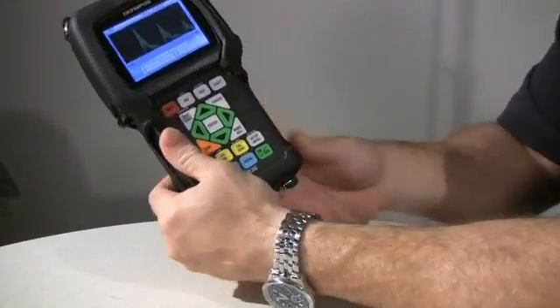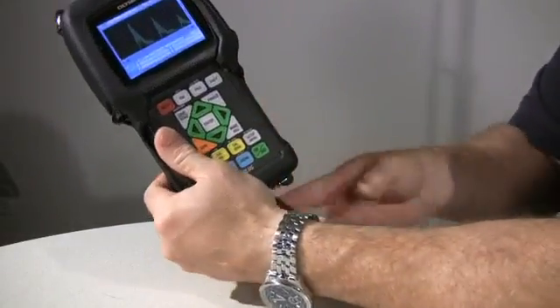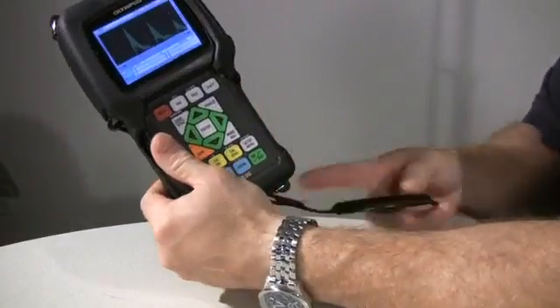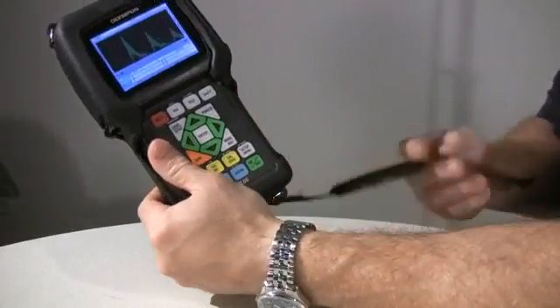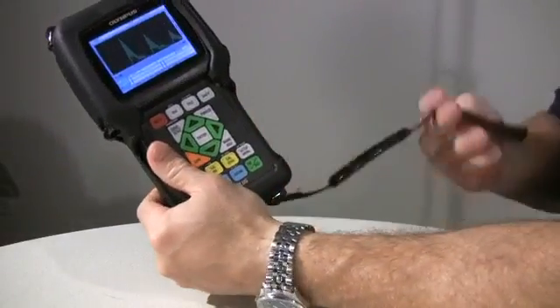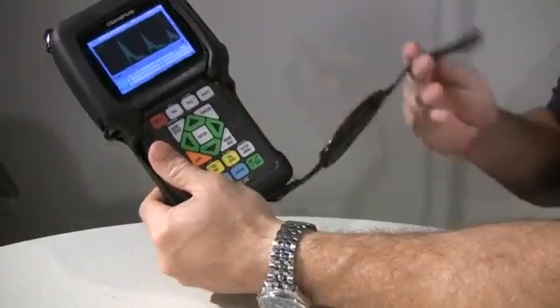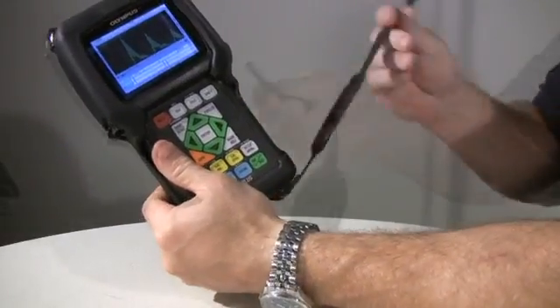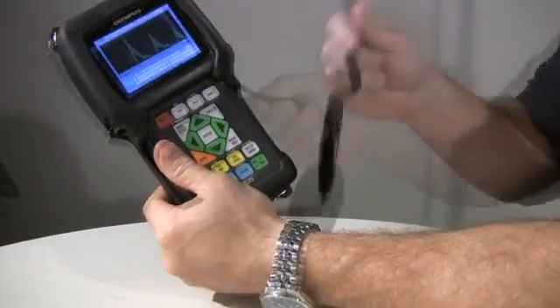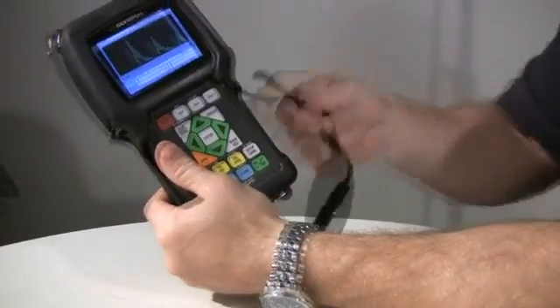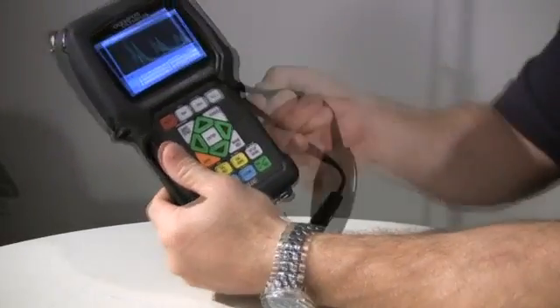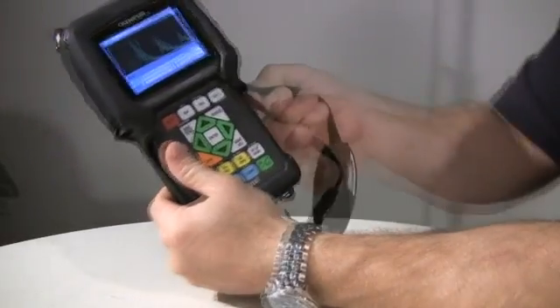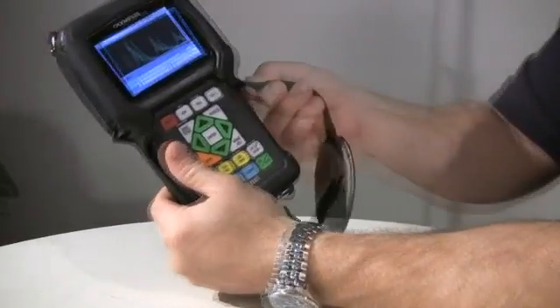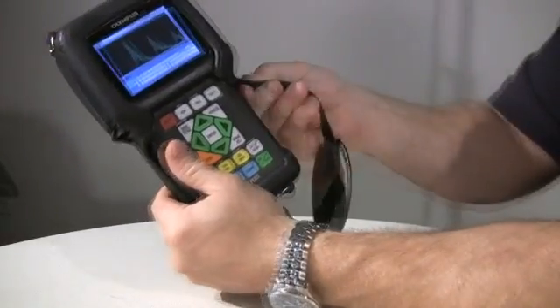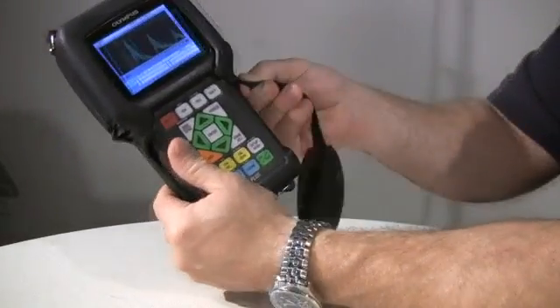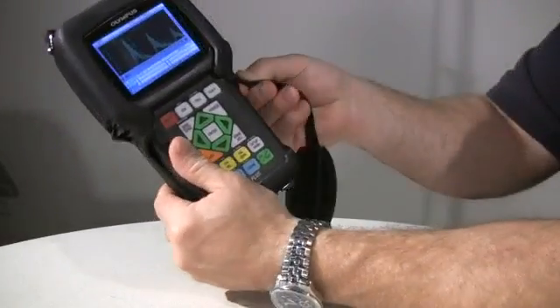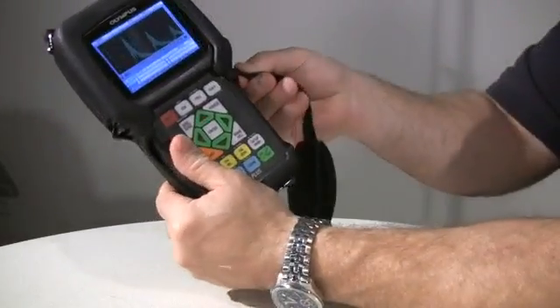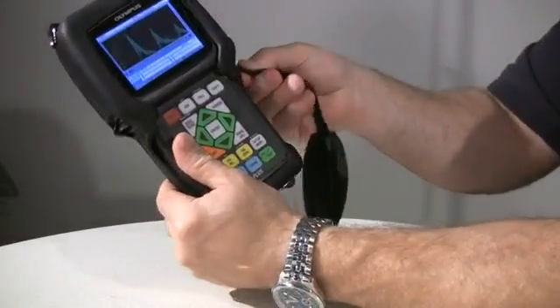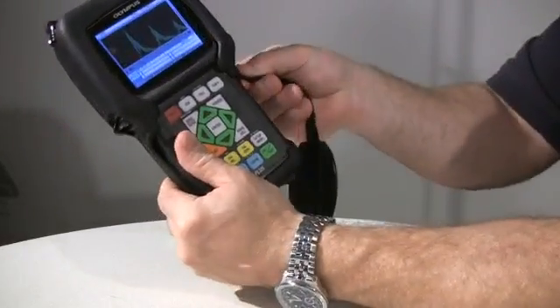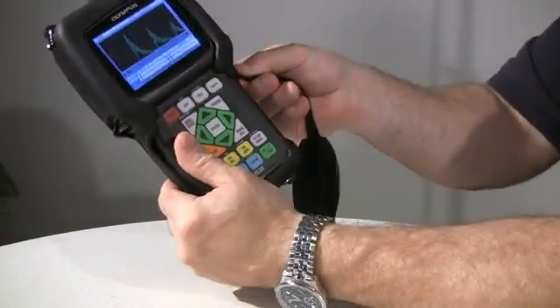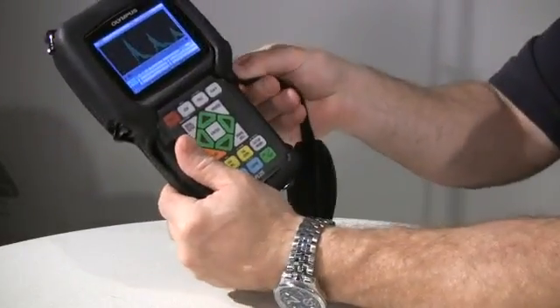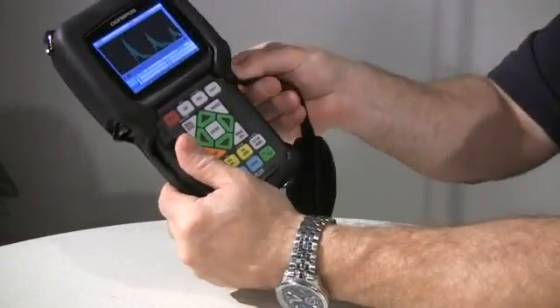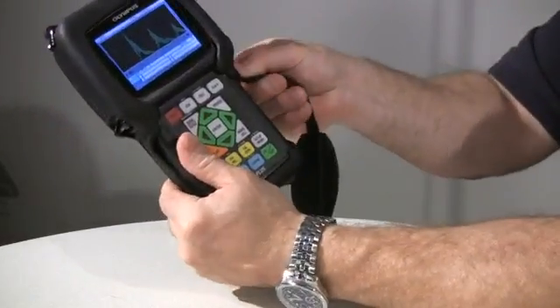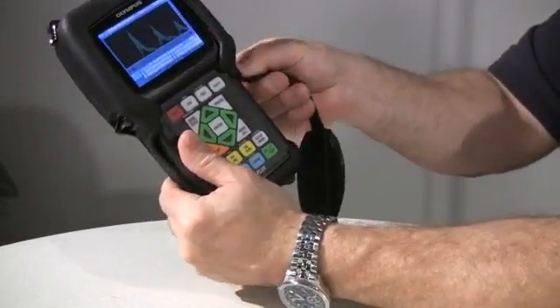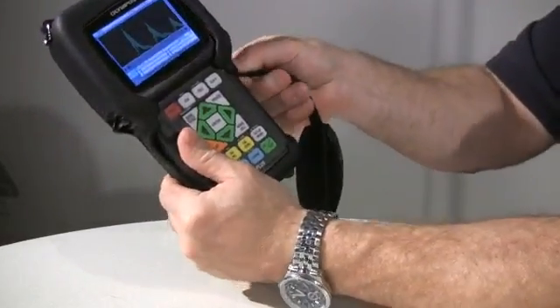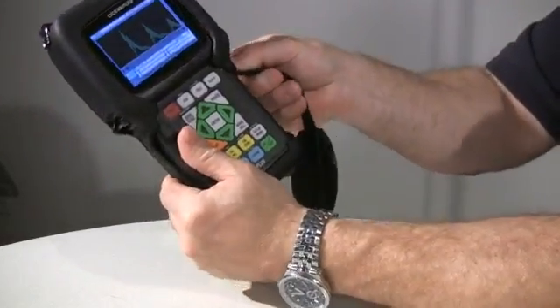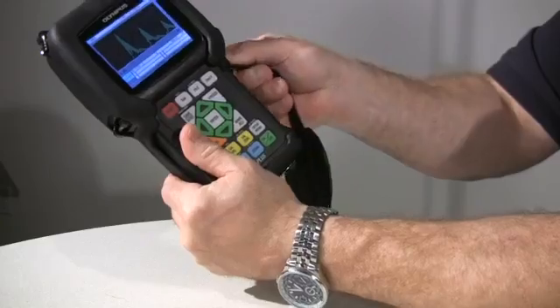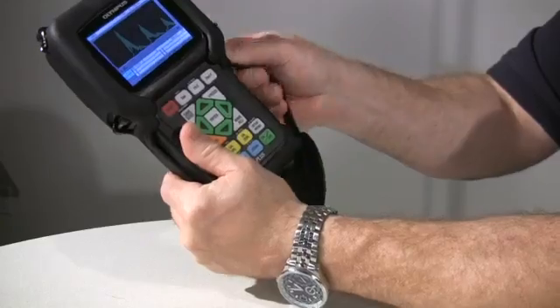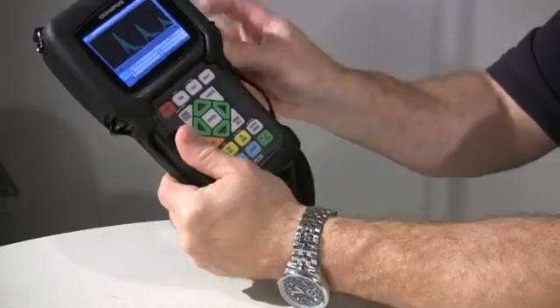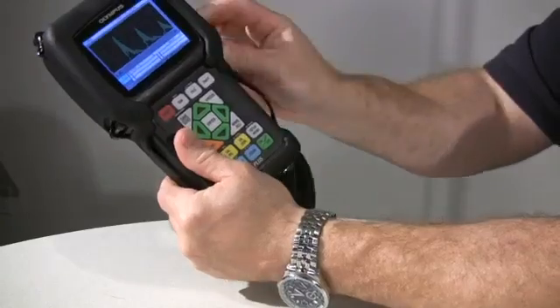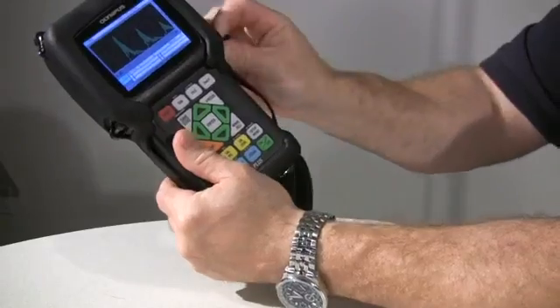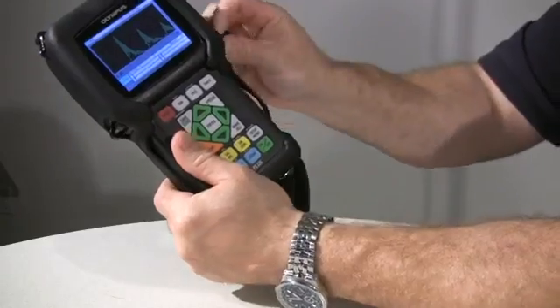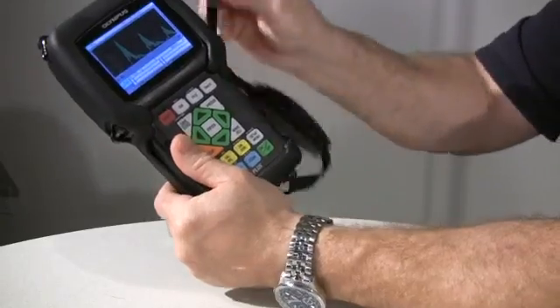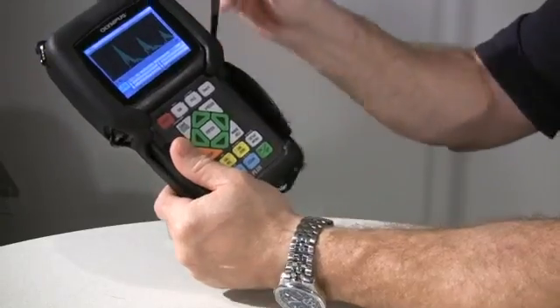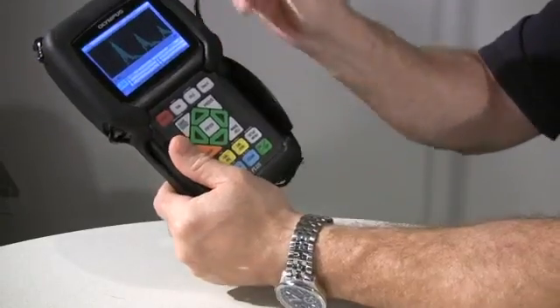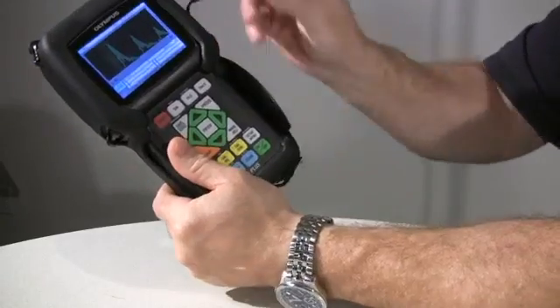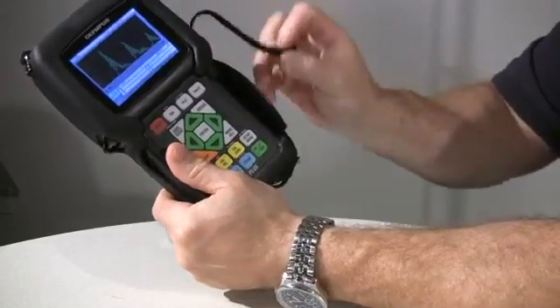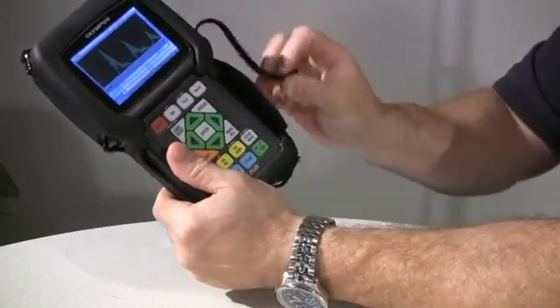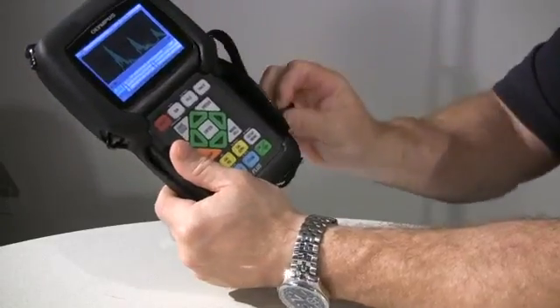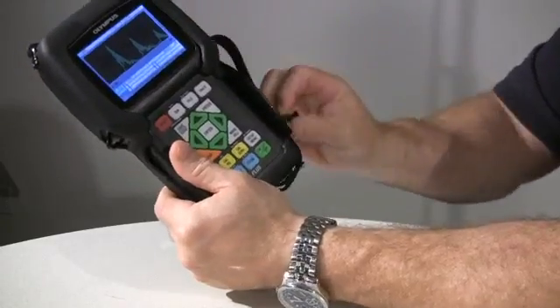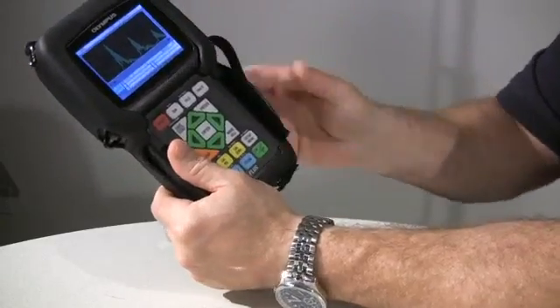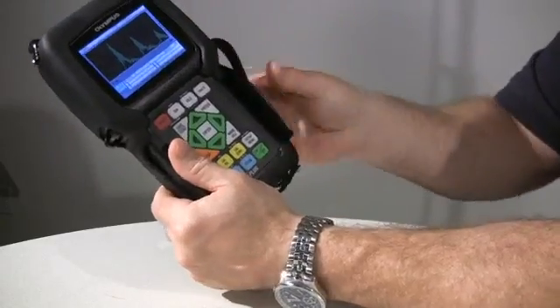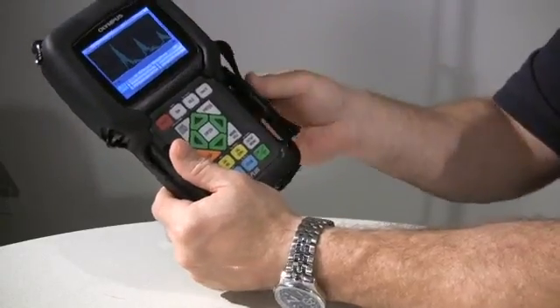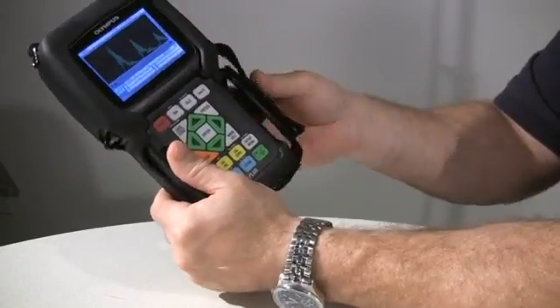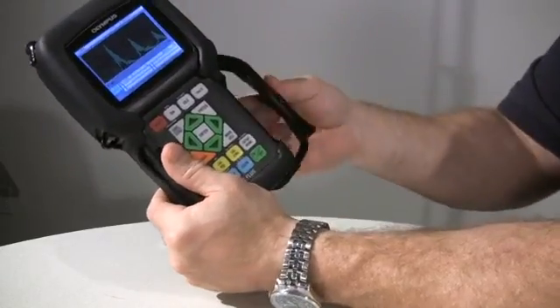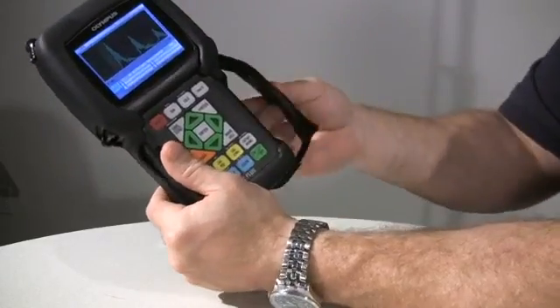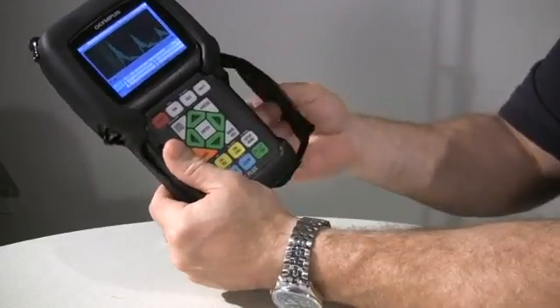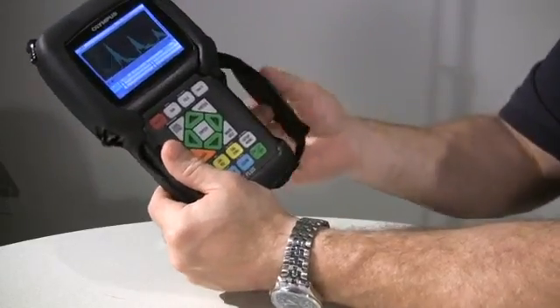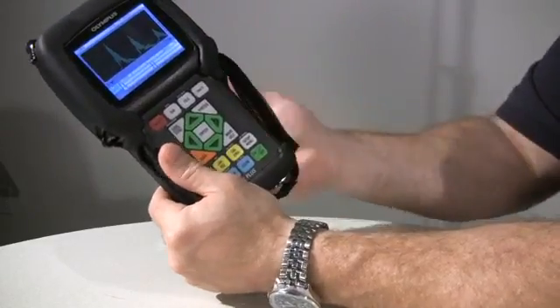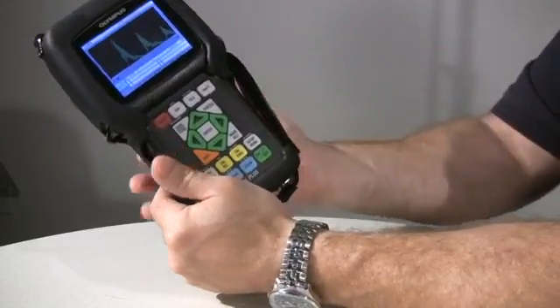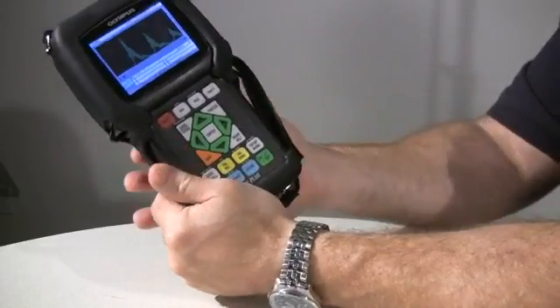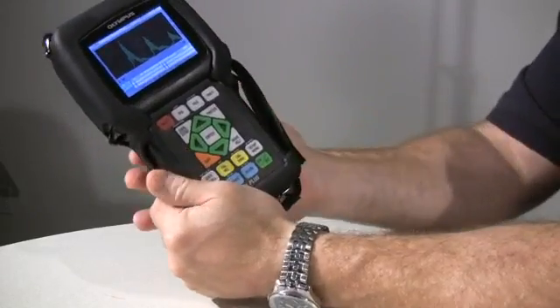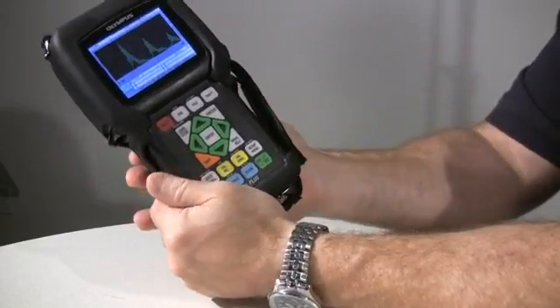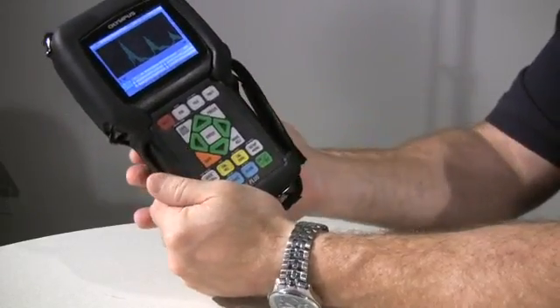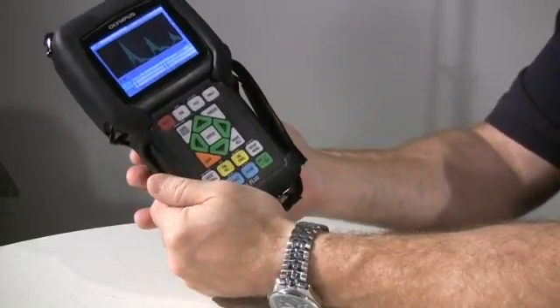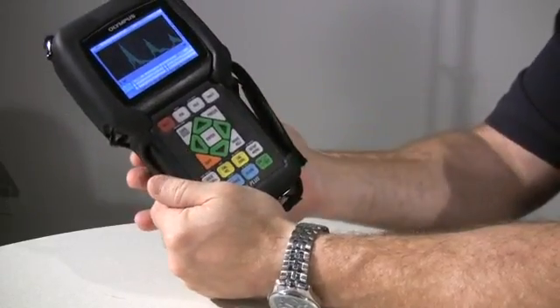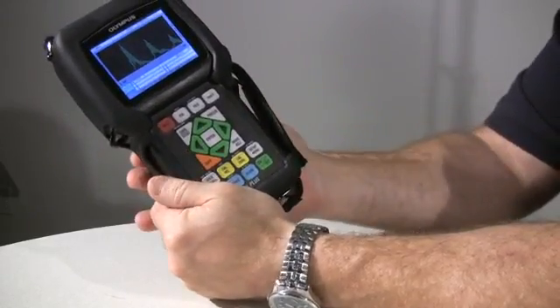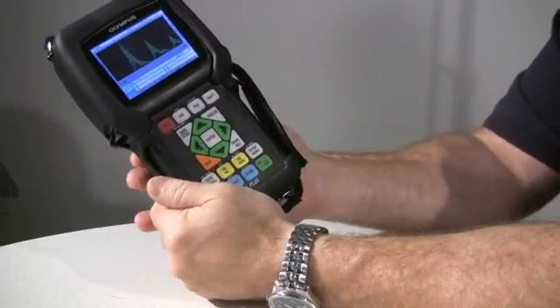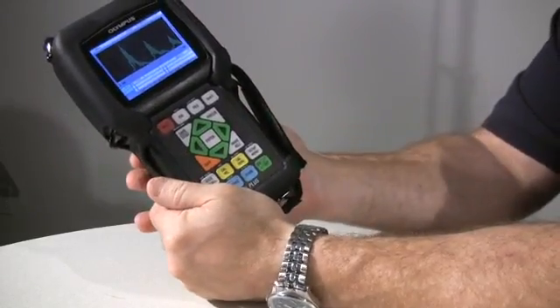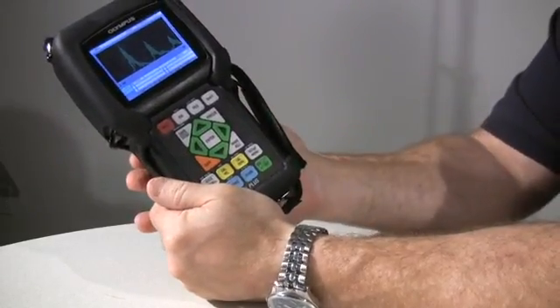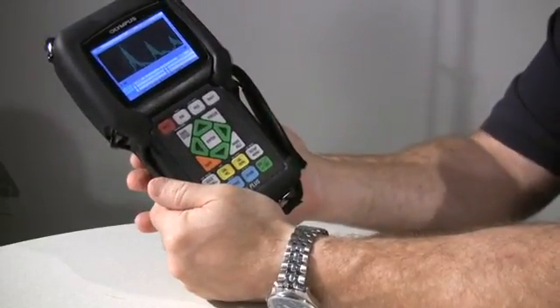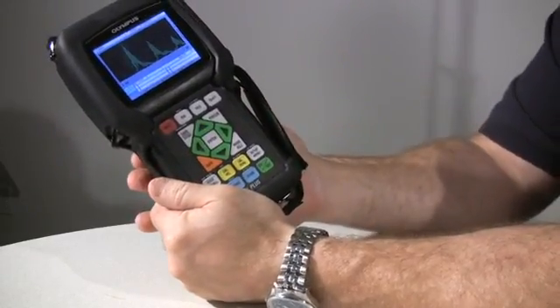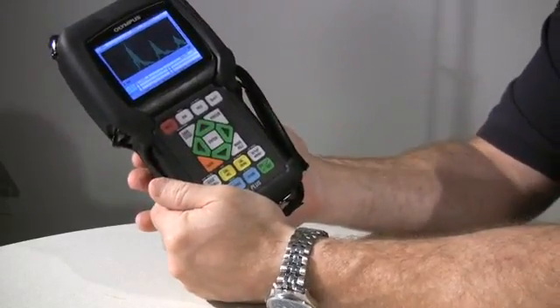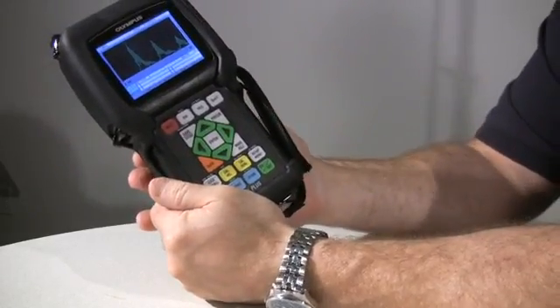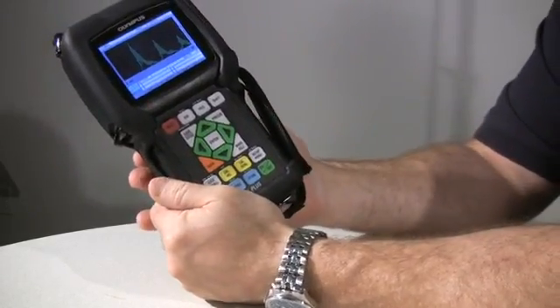The 38DL Plus is extremely lightweight and very portable. The unique hand strap design and navigation style keypad make it ideal for right or left hand operation.